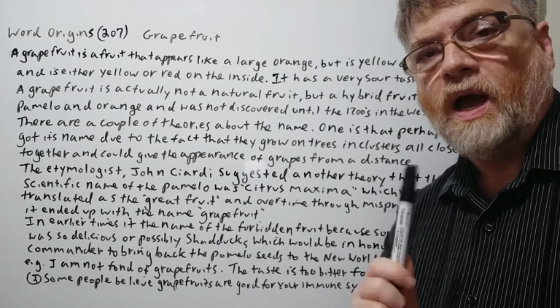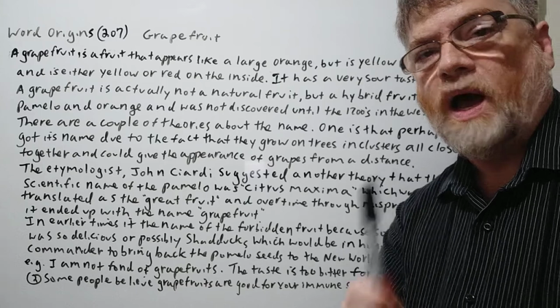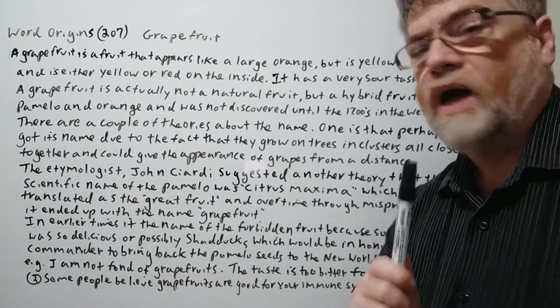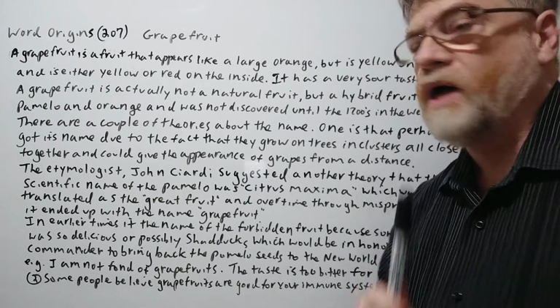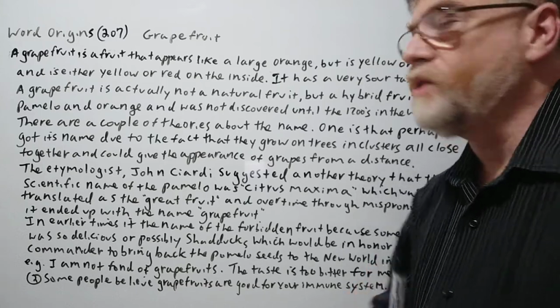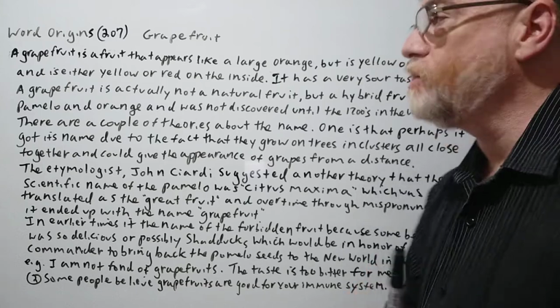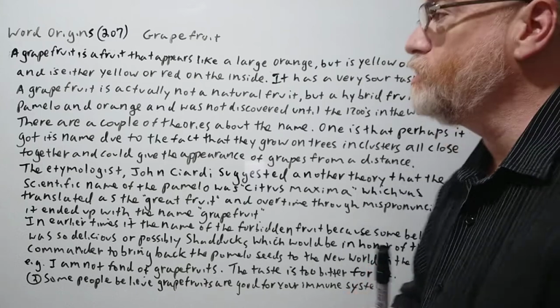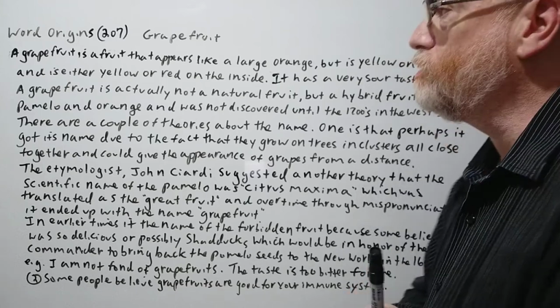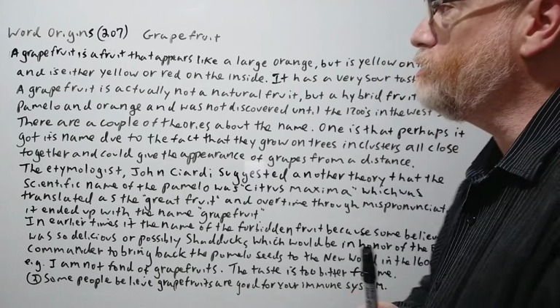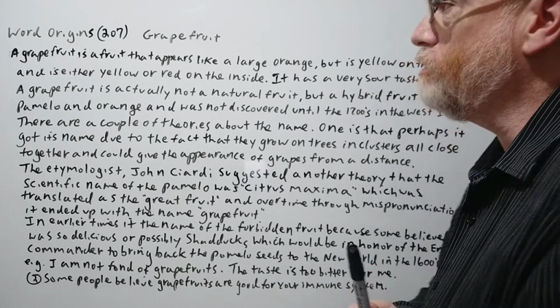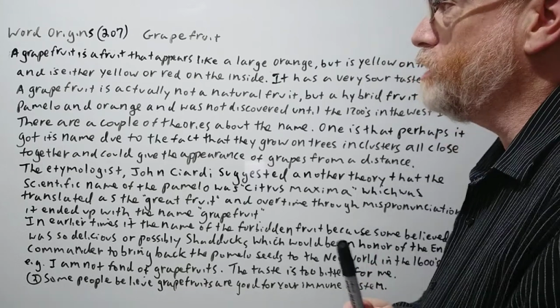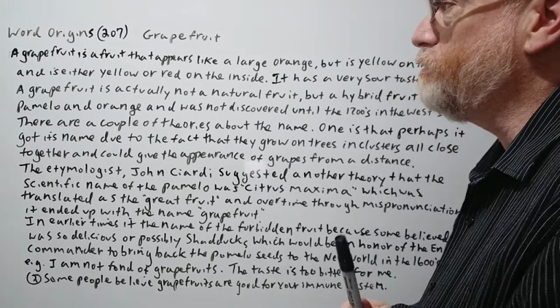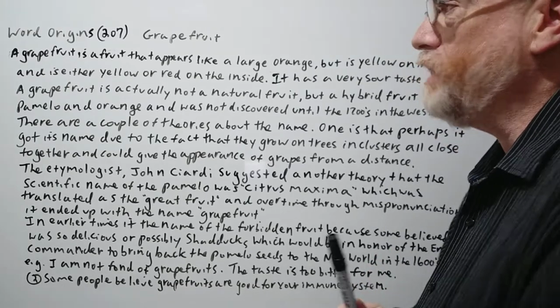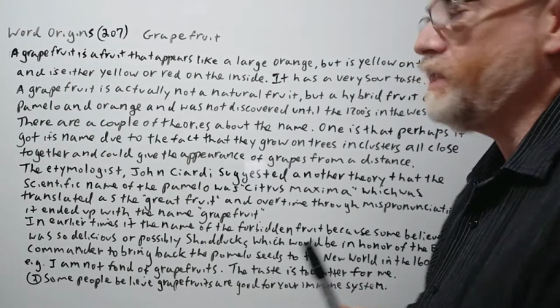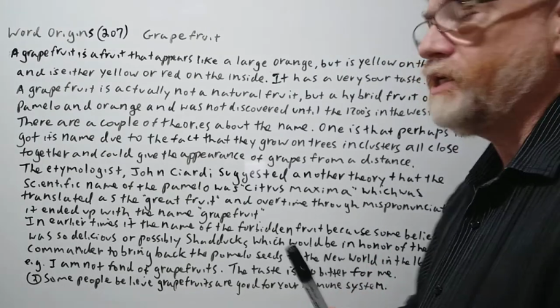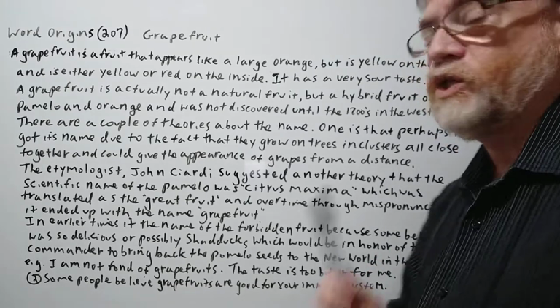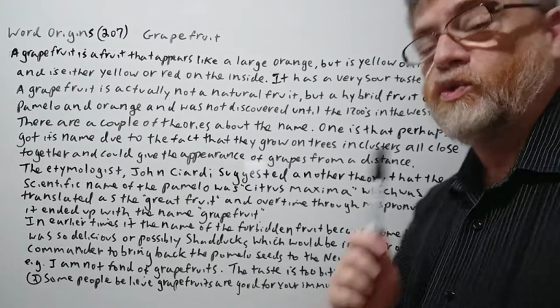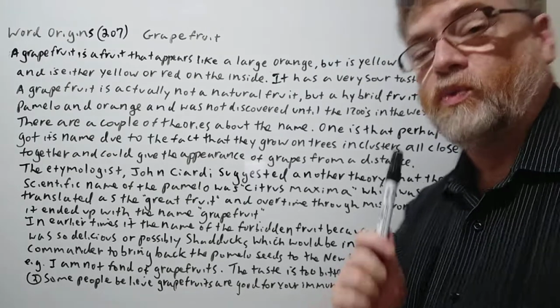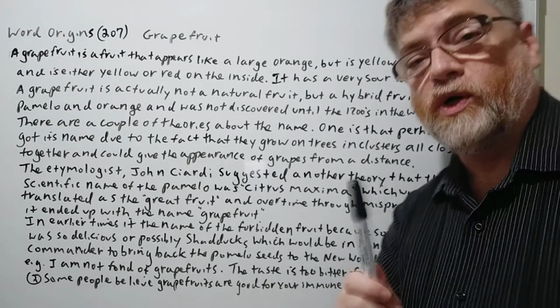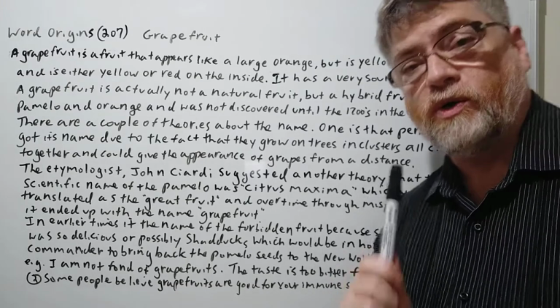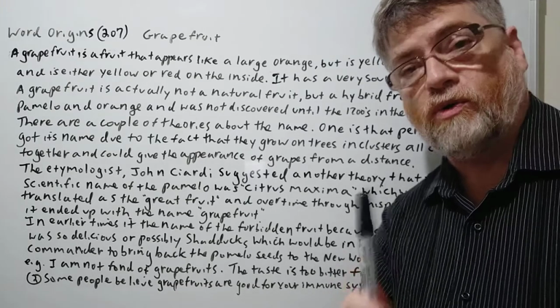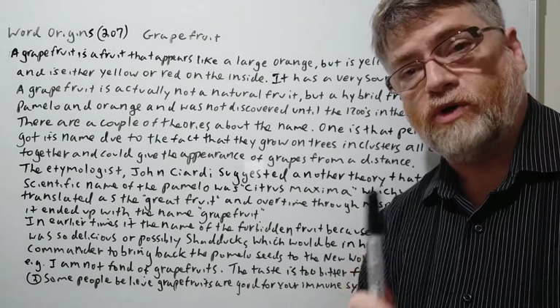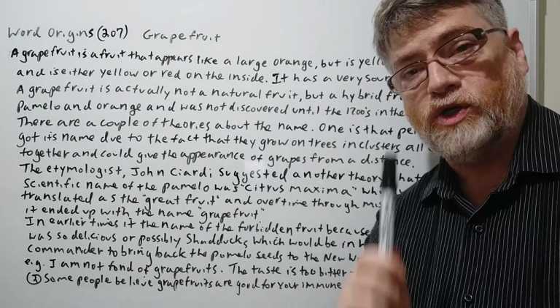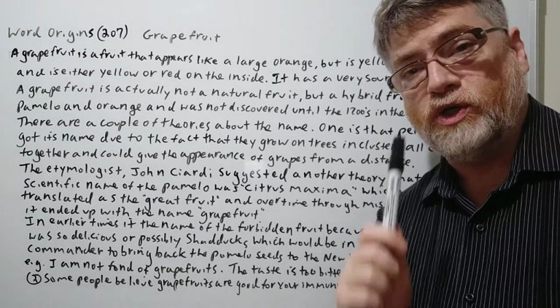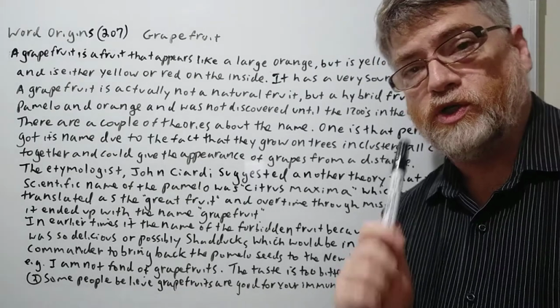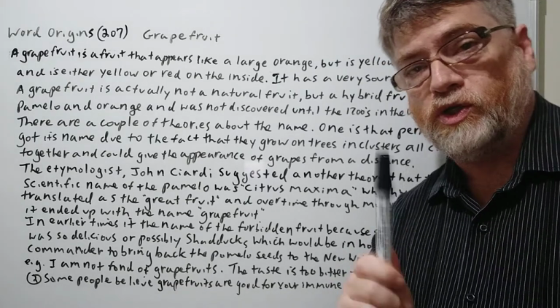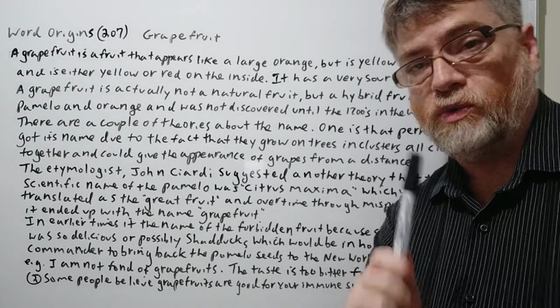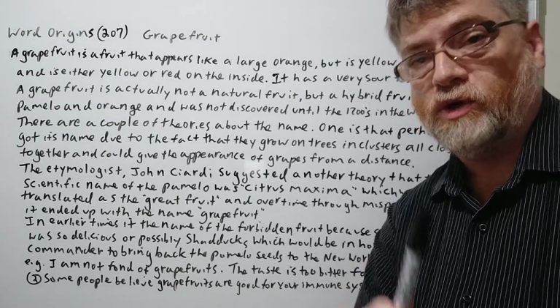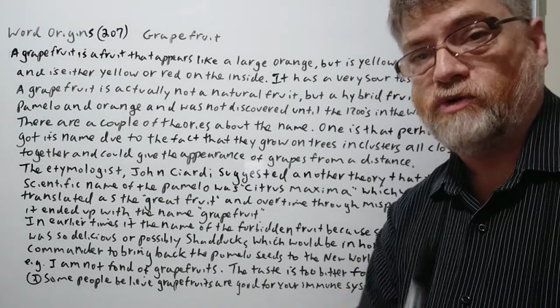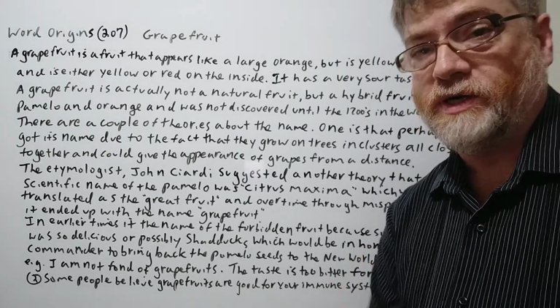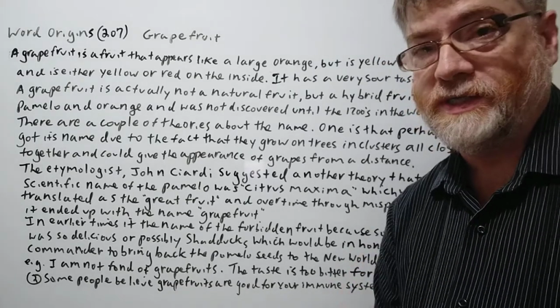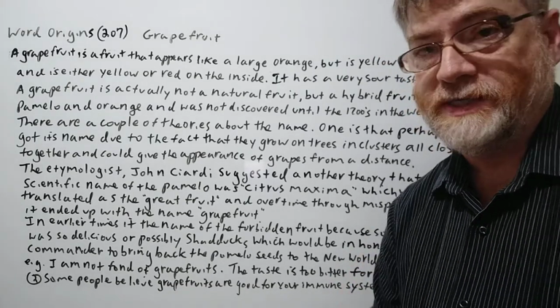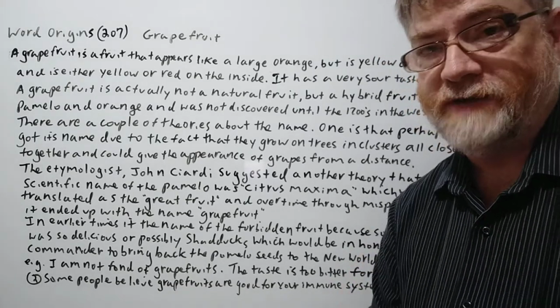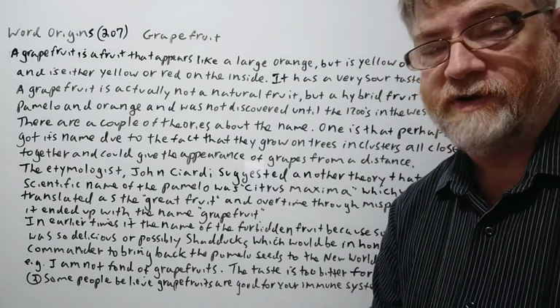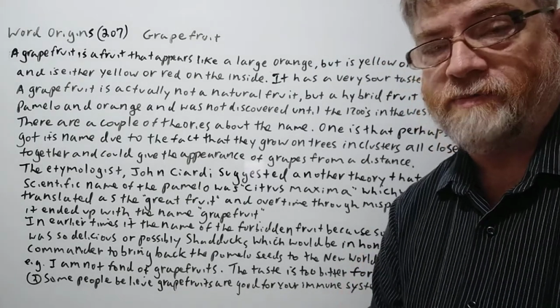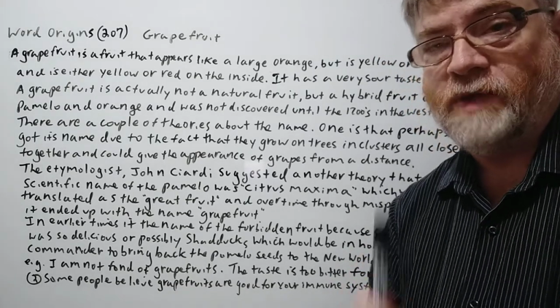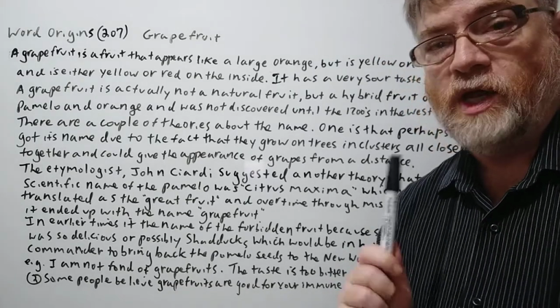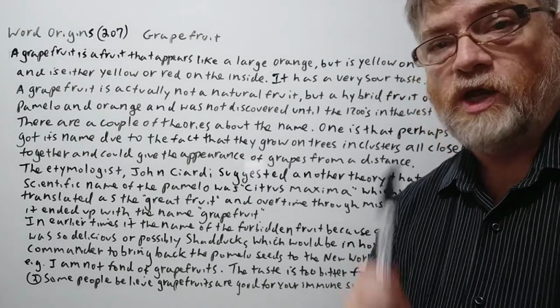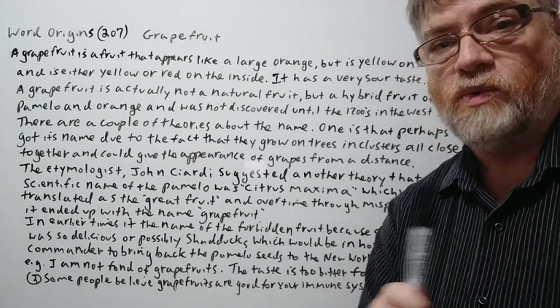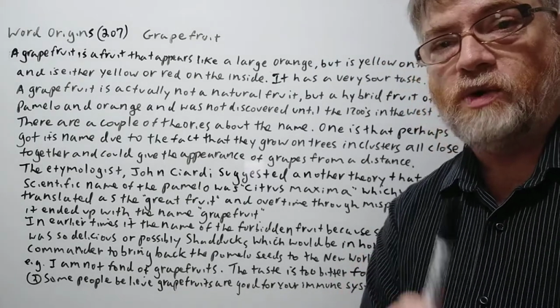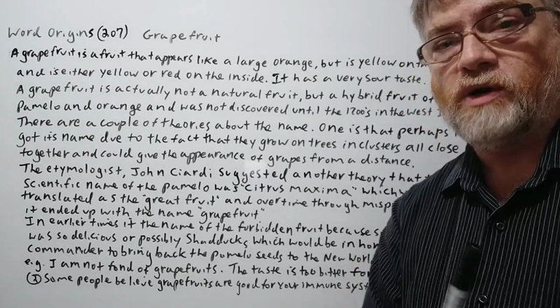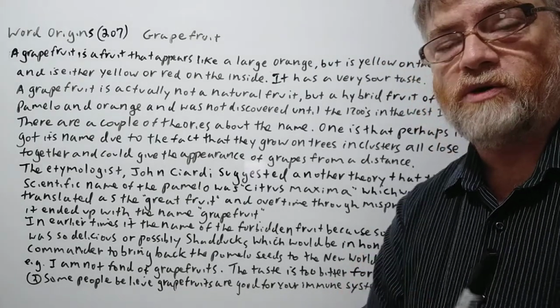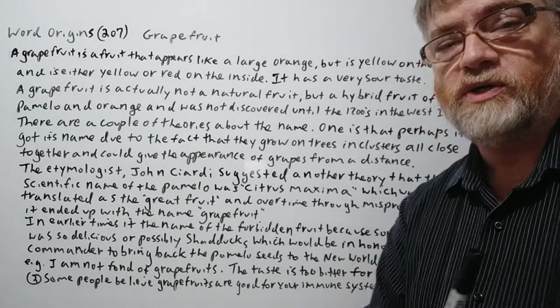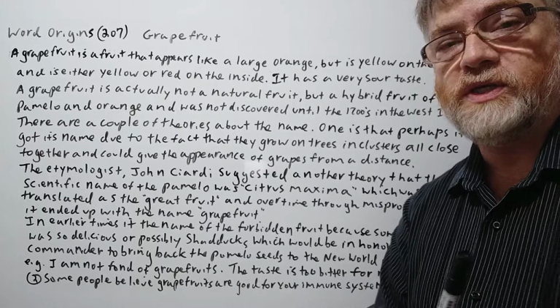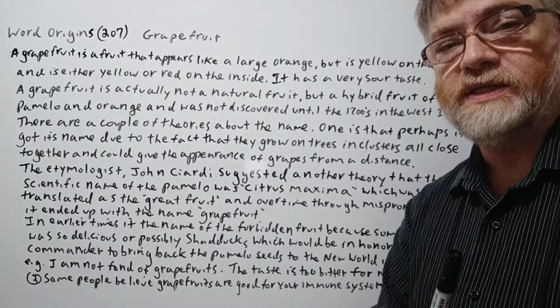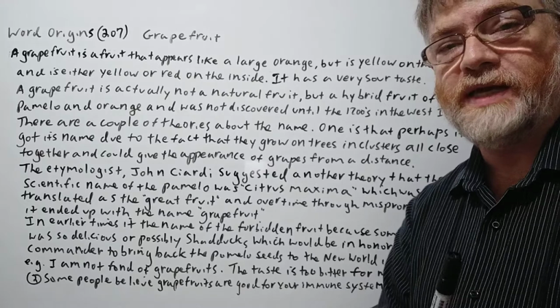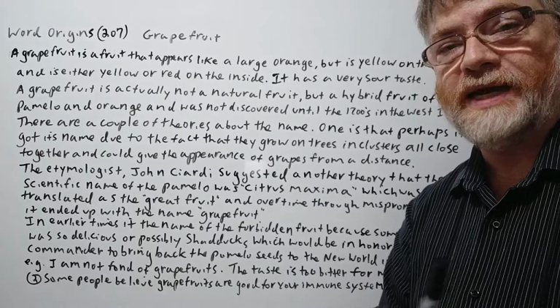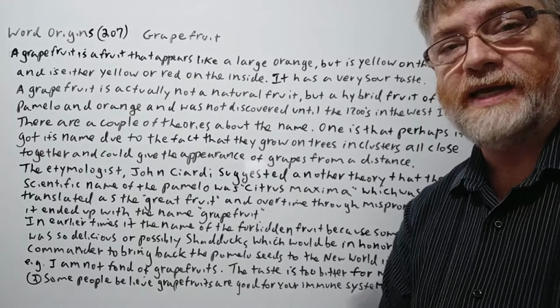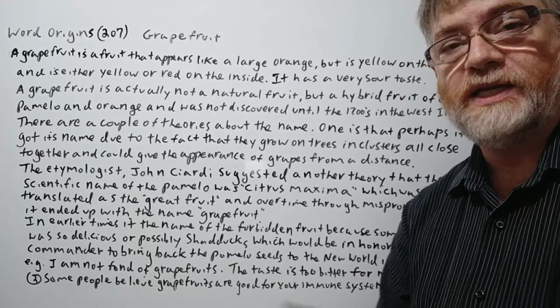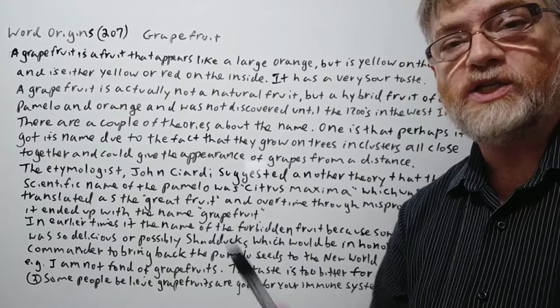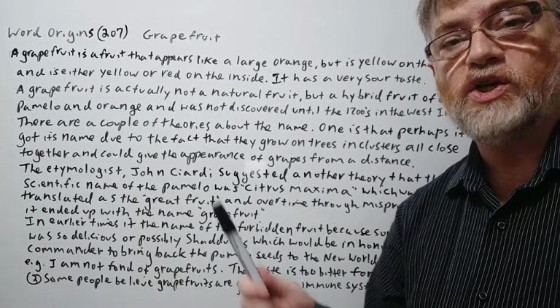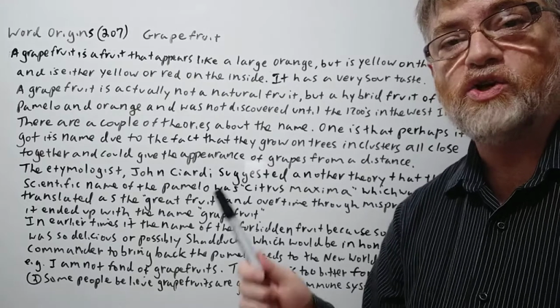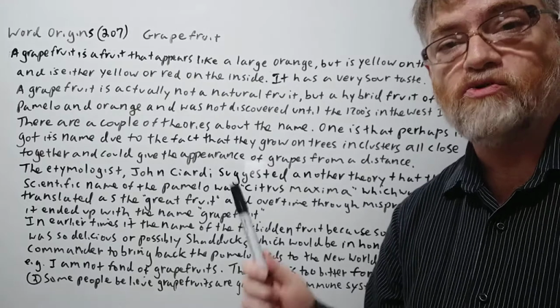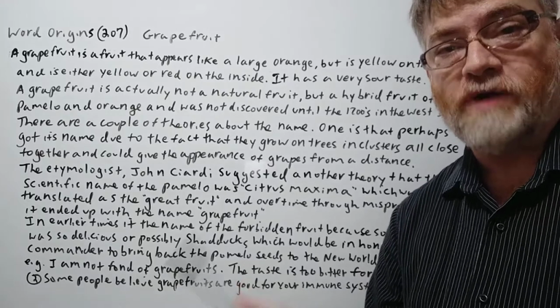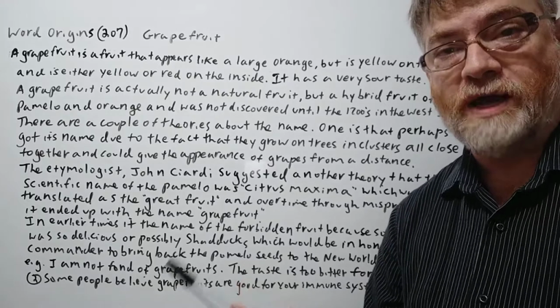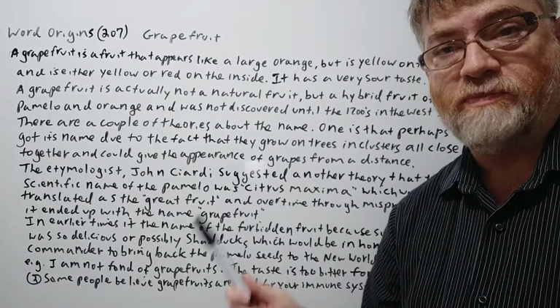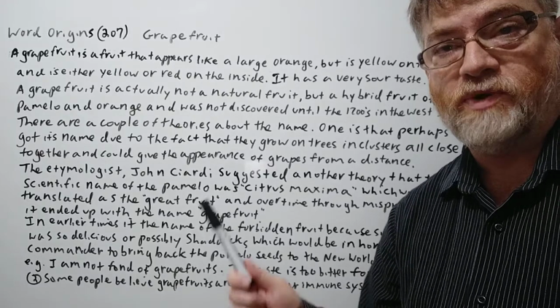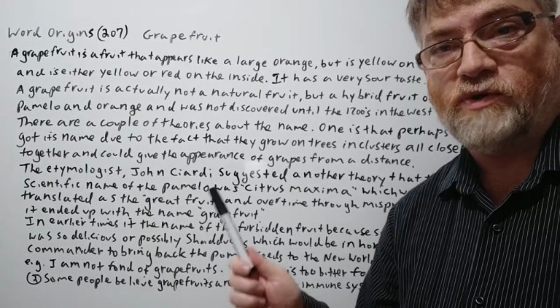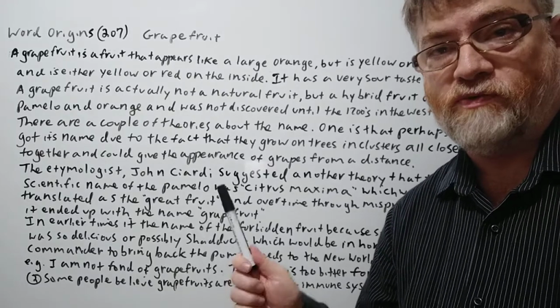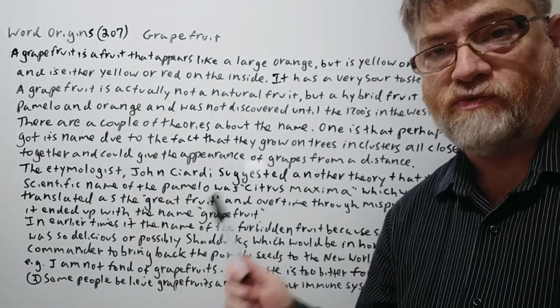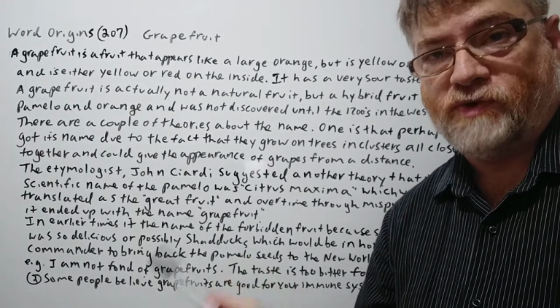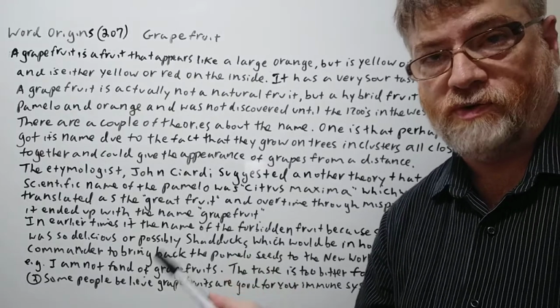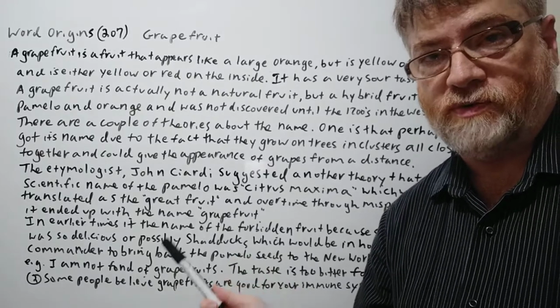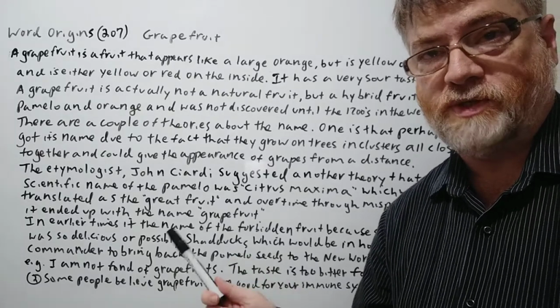Hi, this is Tutor Nick P and this is Word Origins 207. The word origin today is grapefruit.